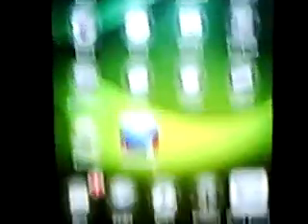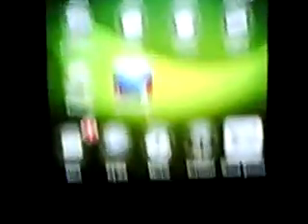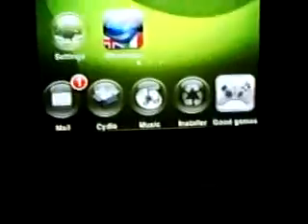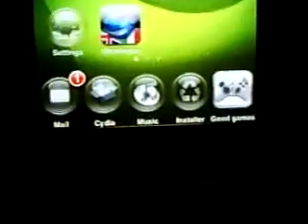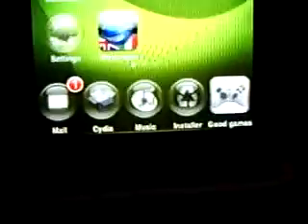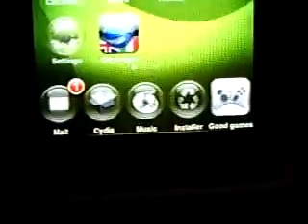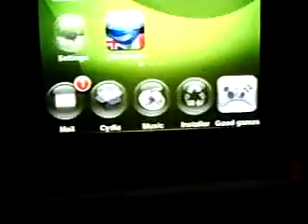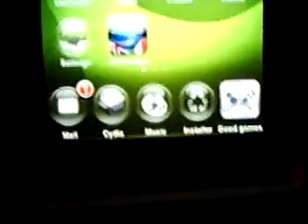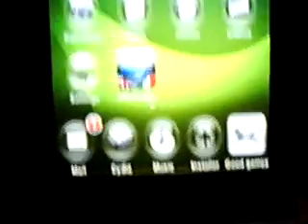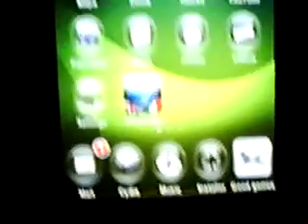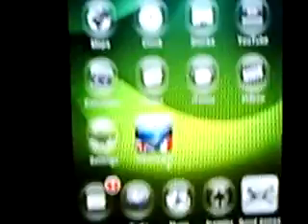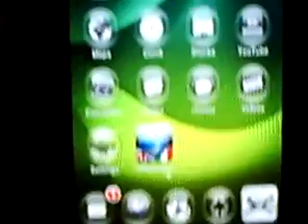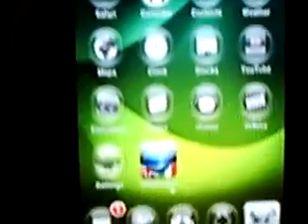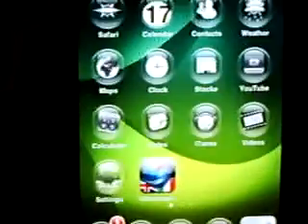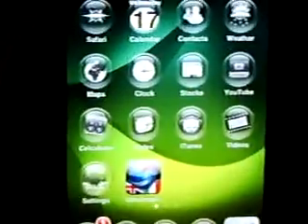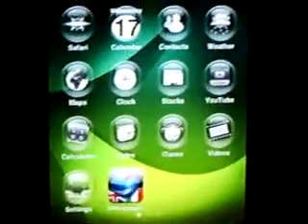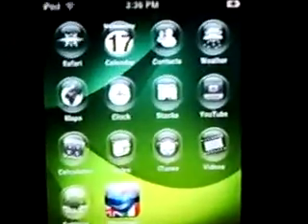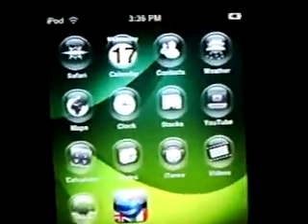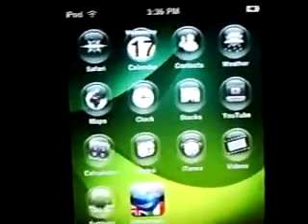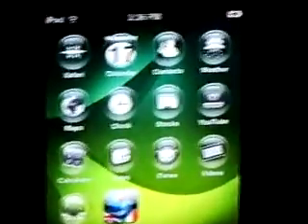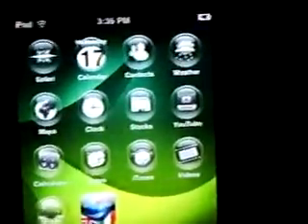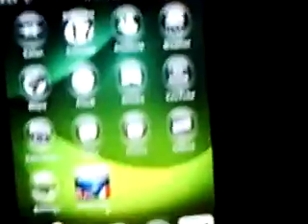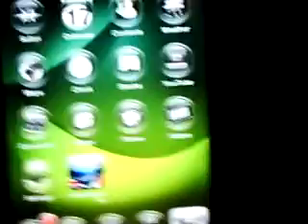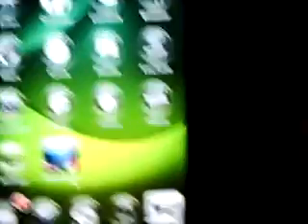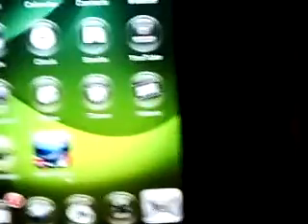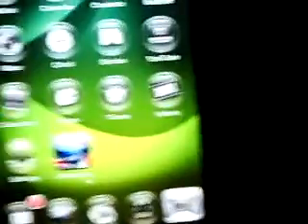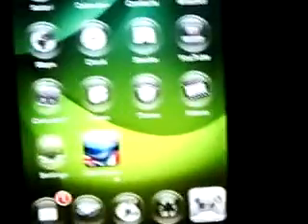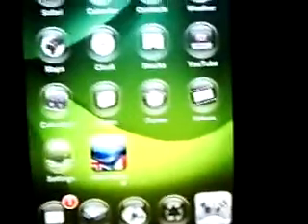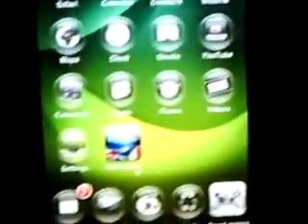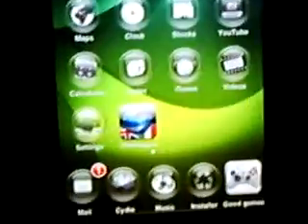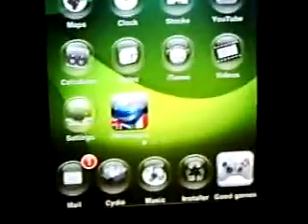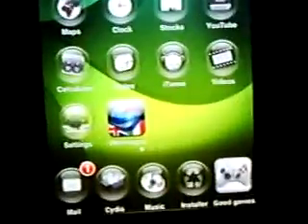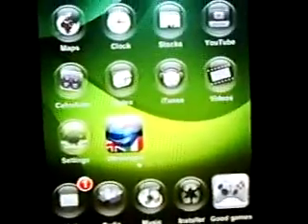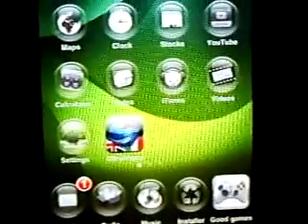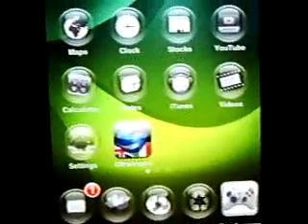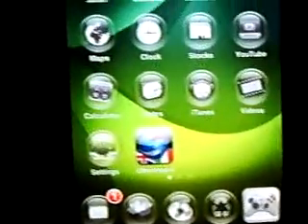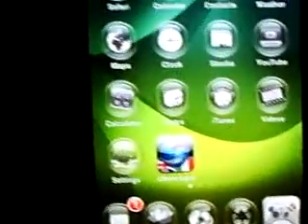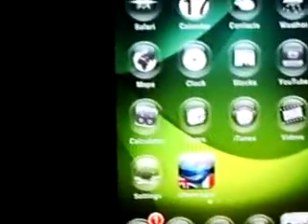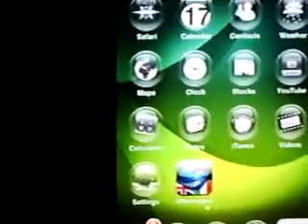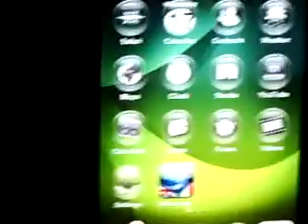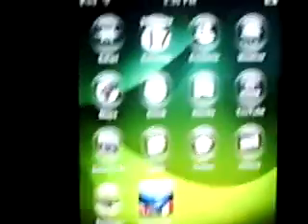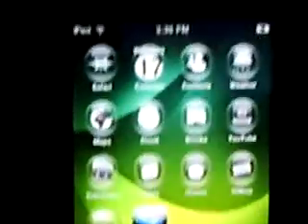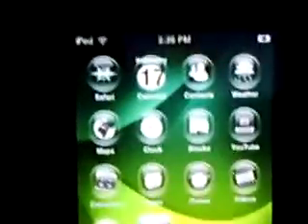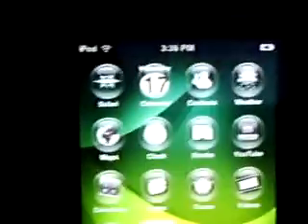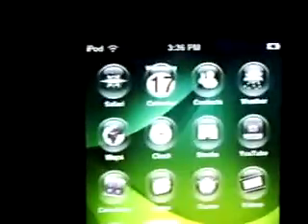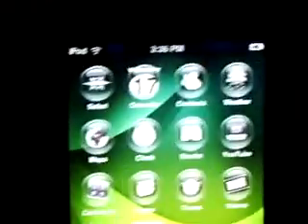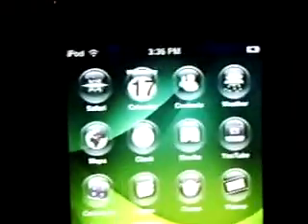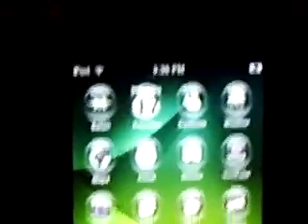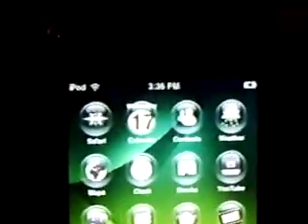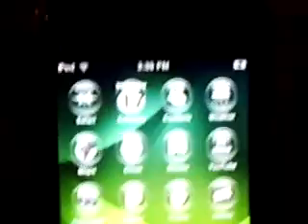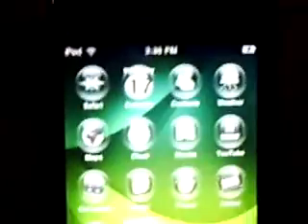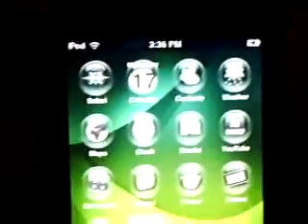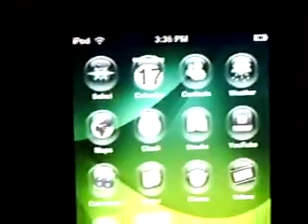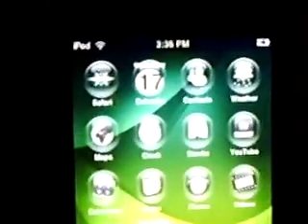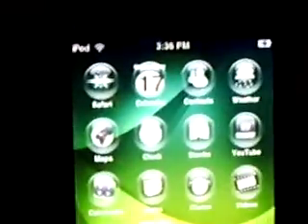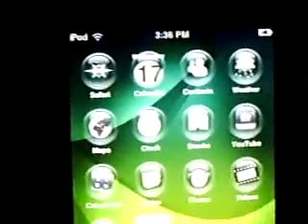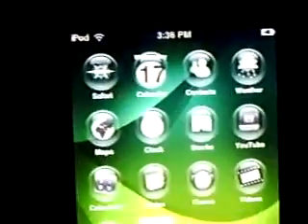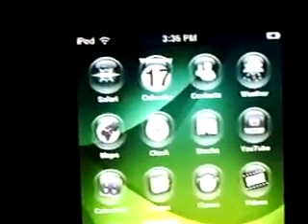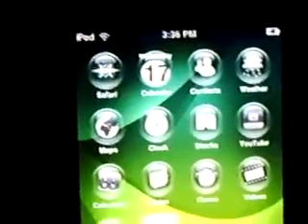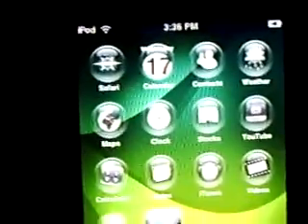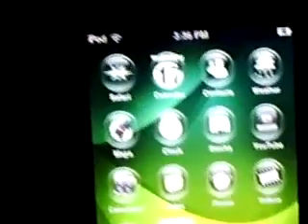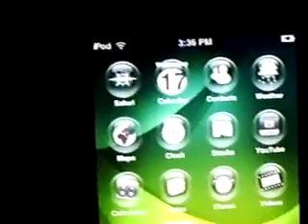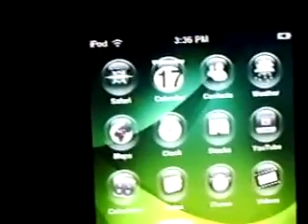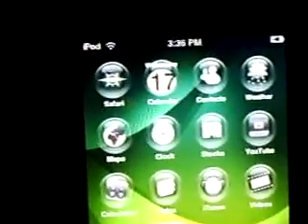Once again, this is iTouchiPods with a little quick review on the application Pocket Guitar for the iPod Touch. Thanks guys — favorite, comment, rate, subscribe.